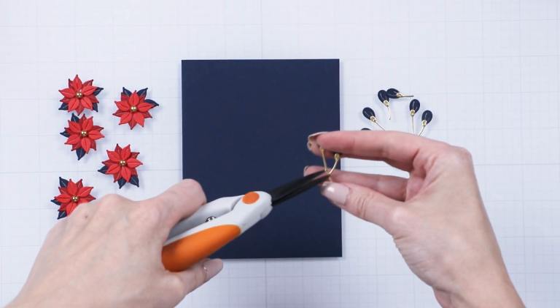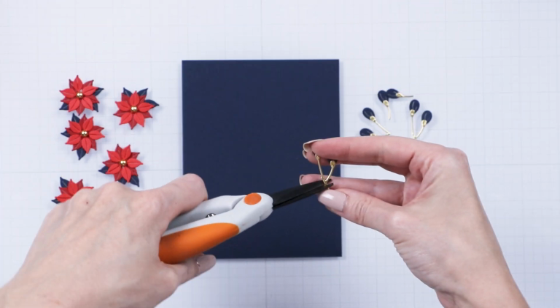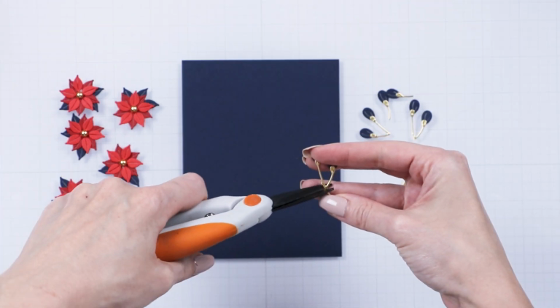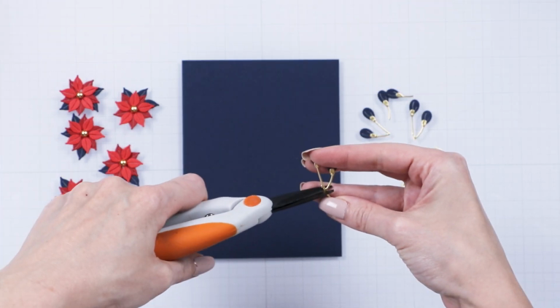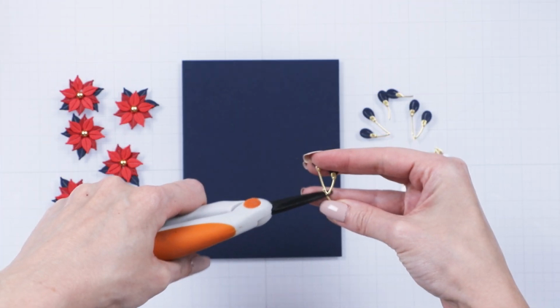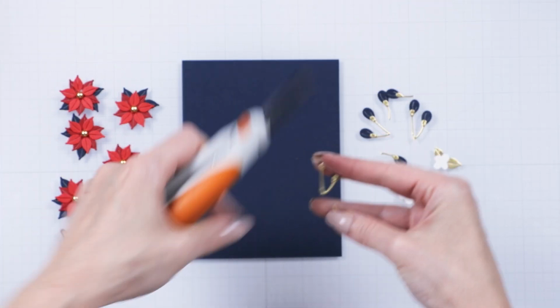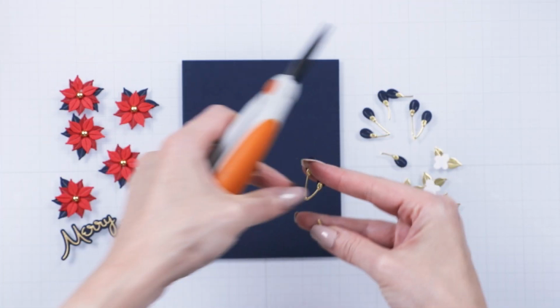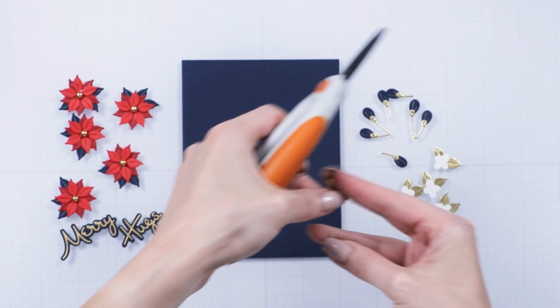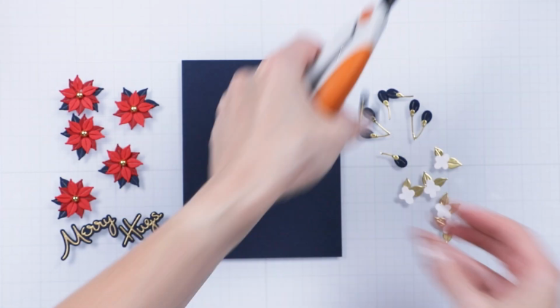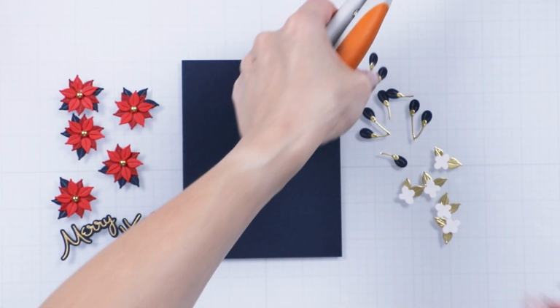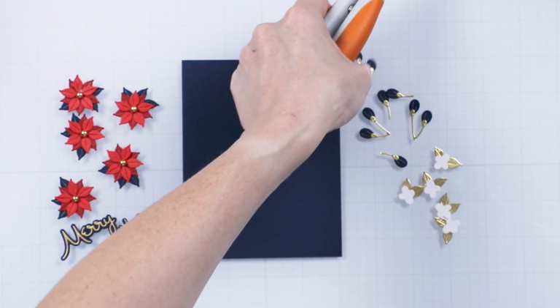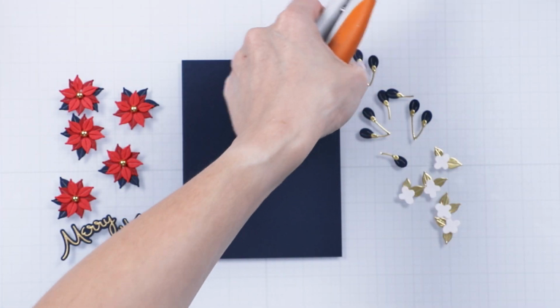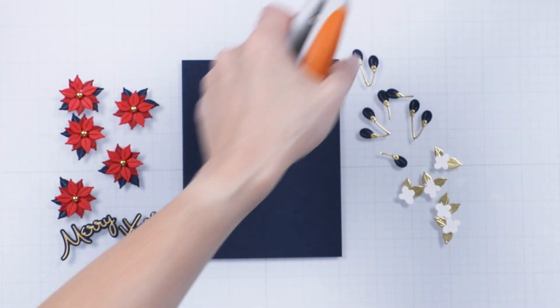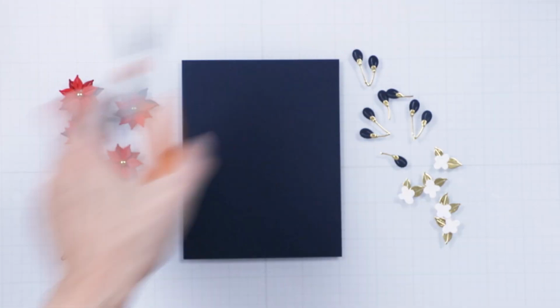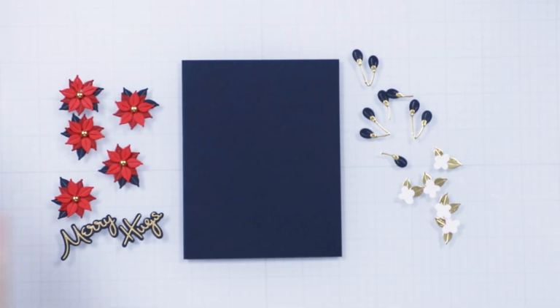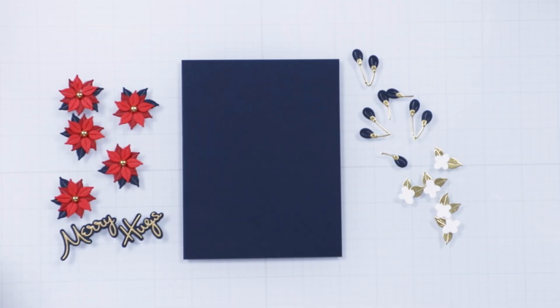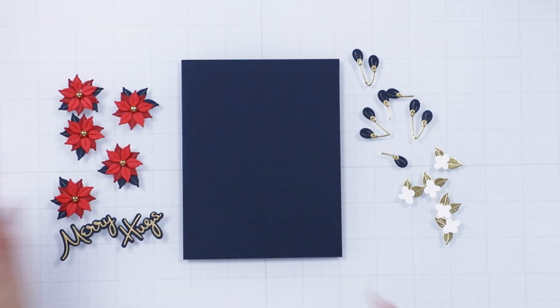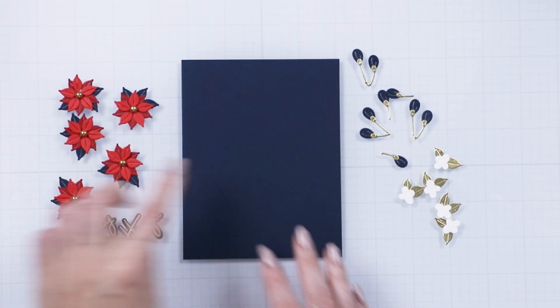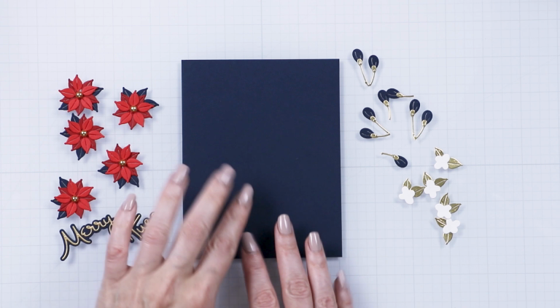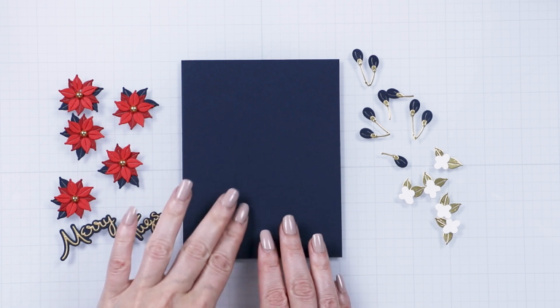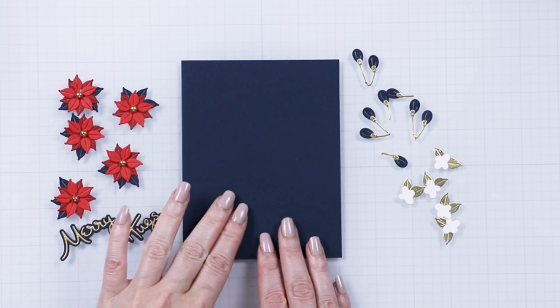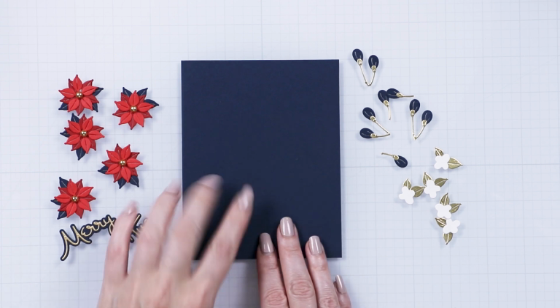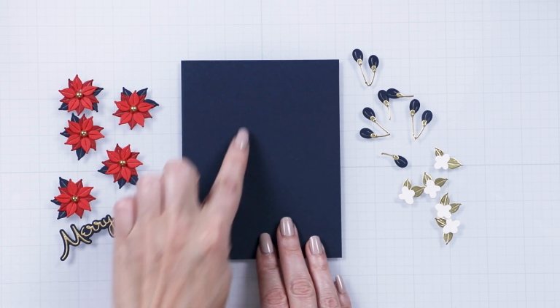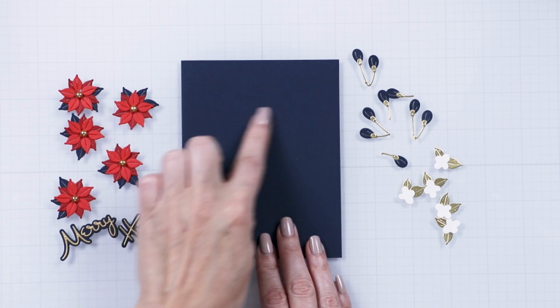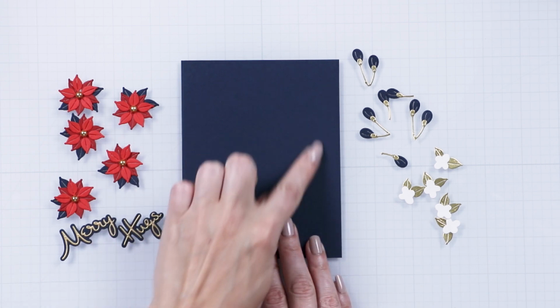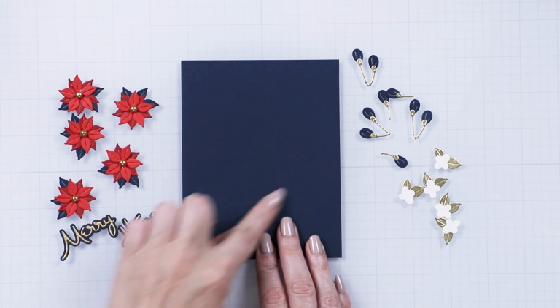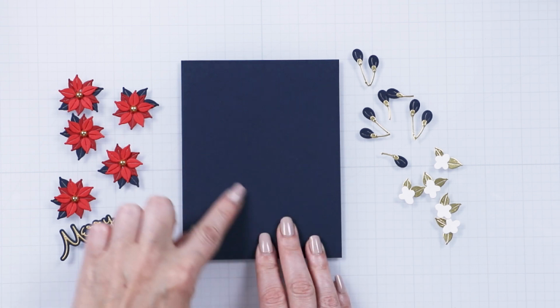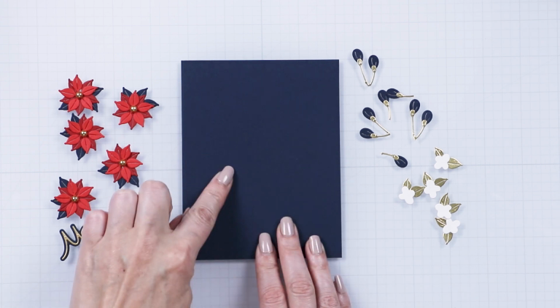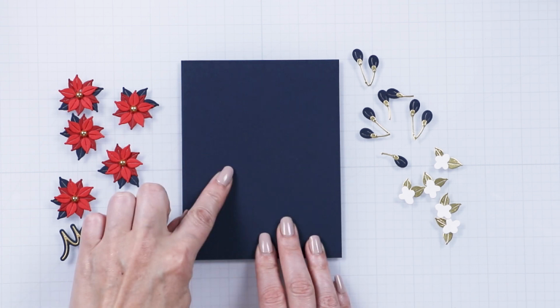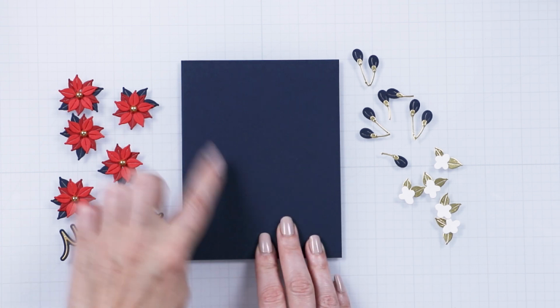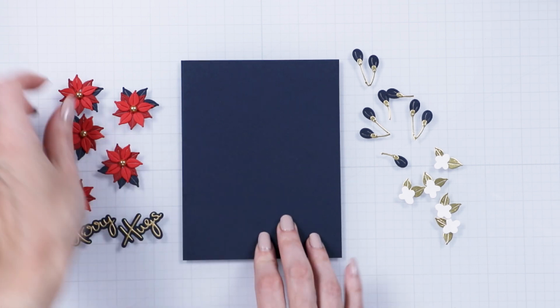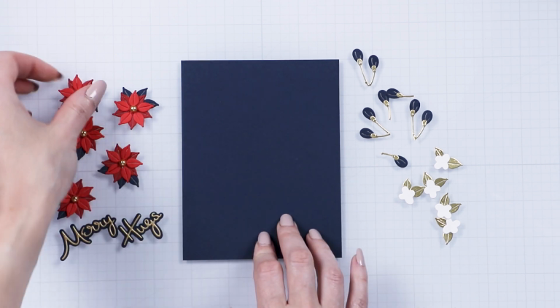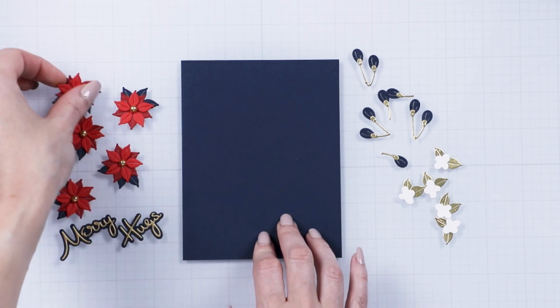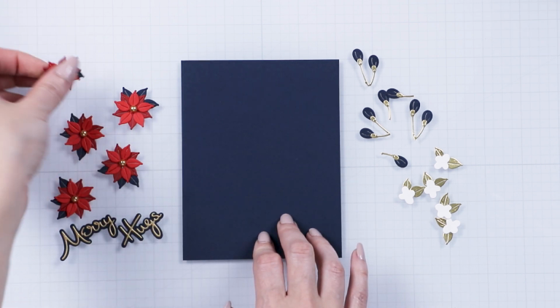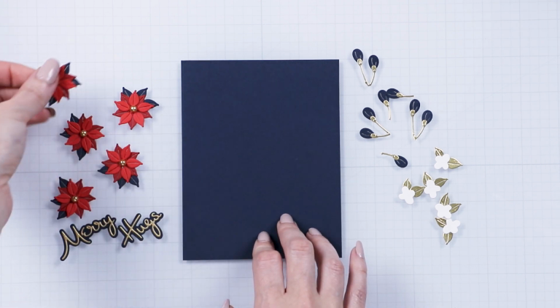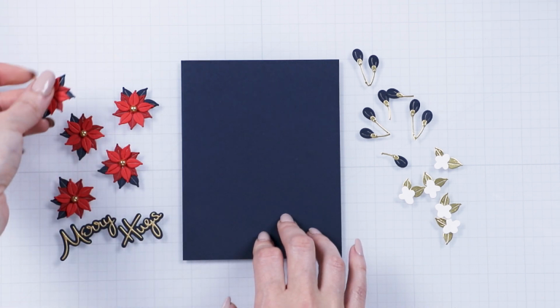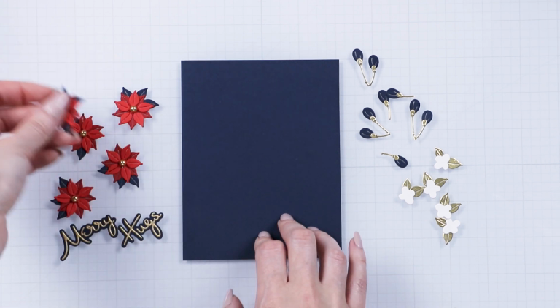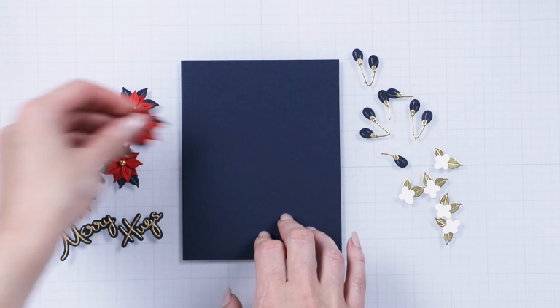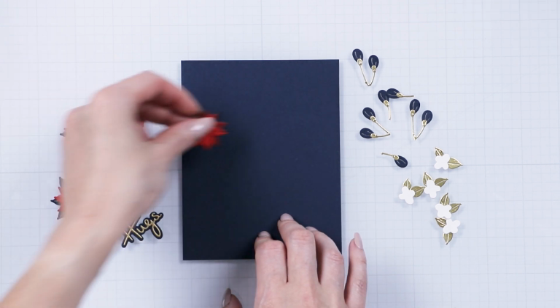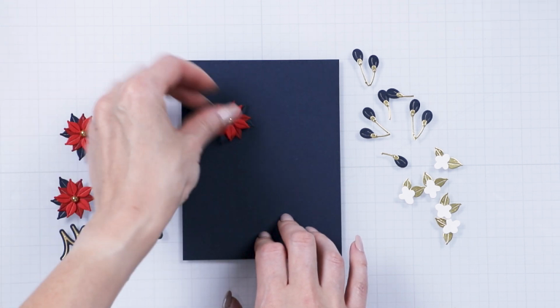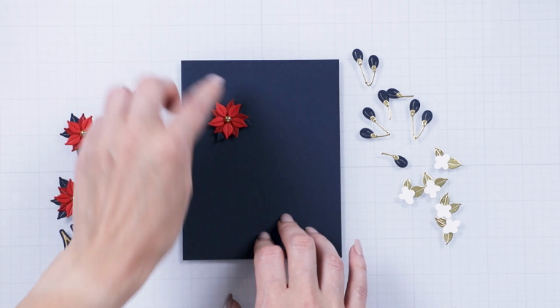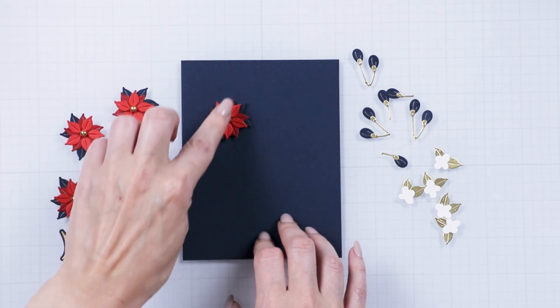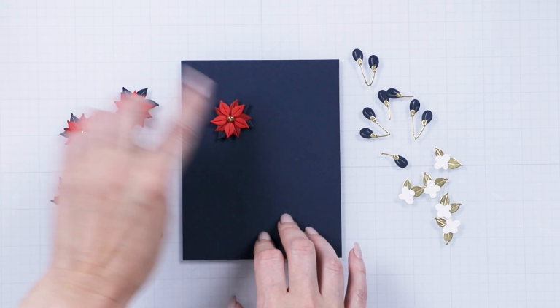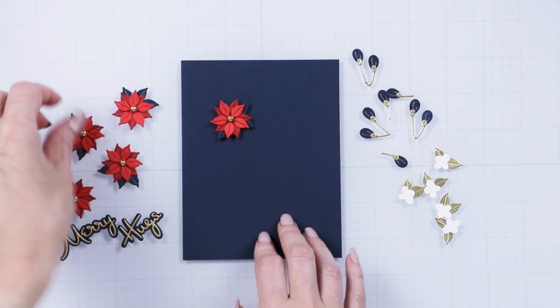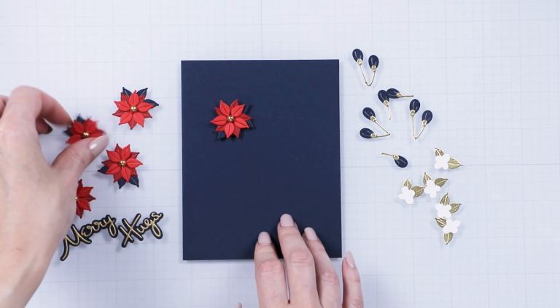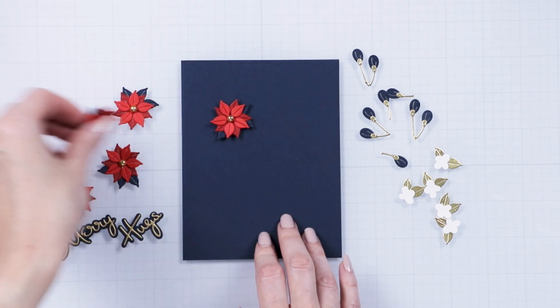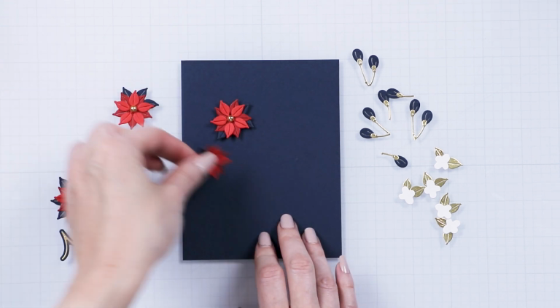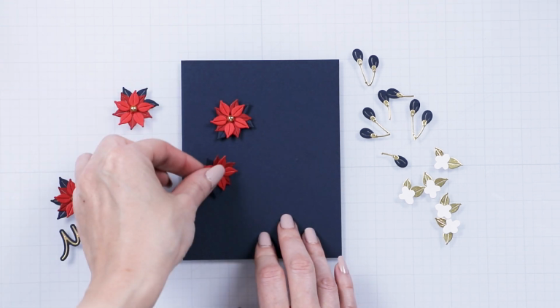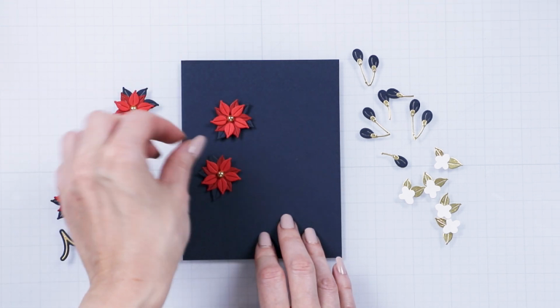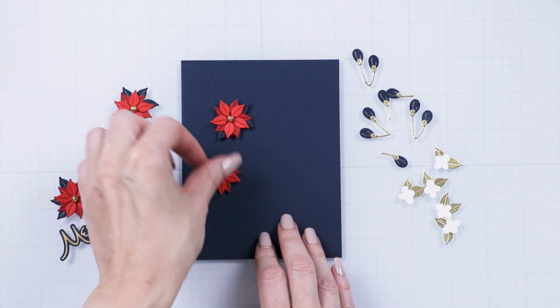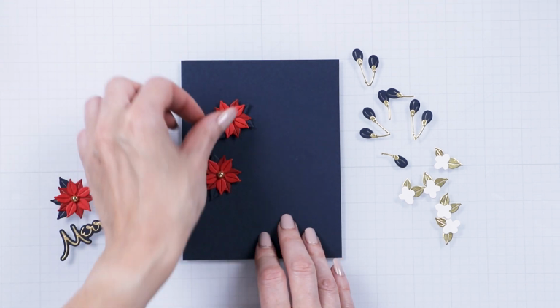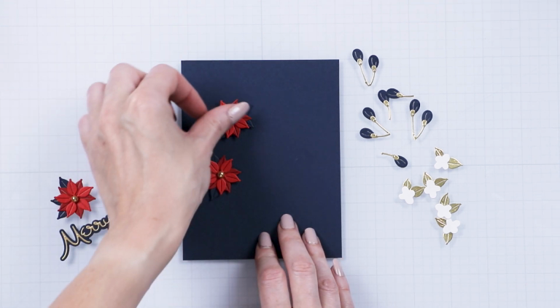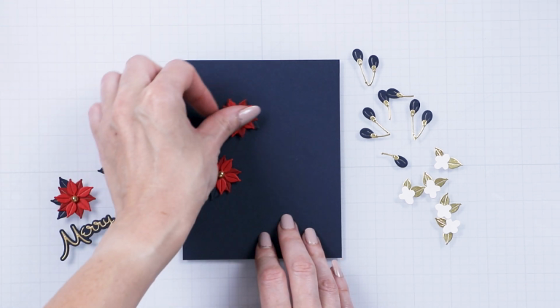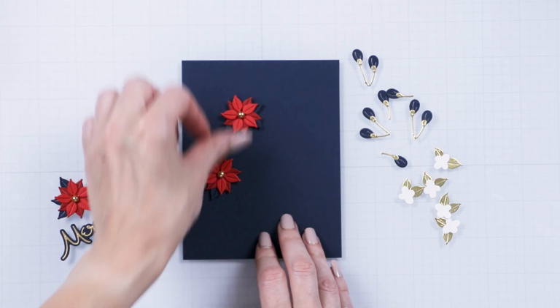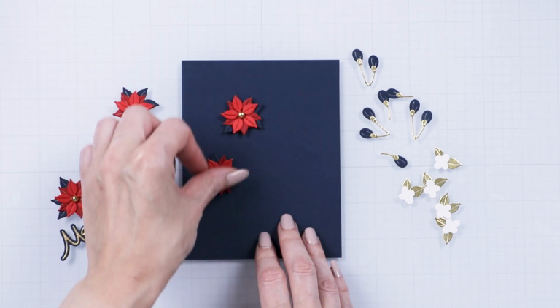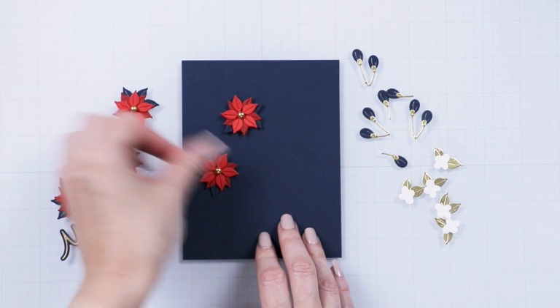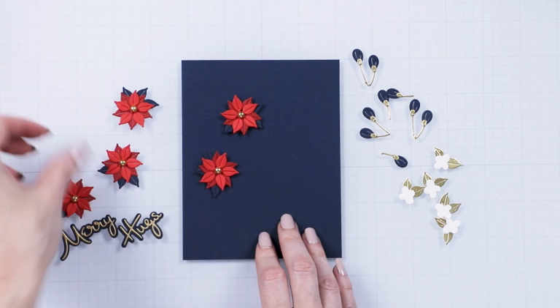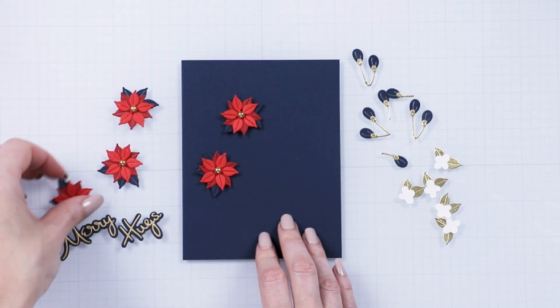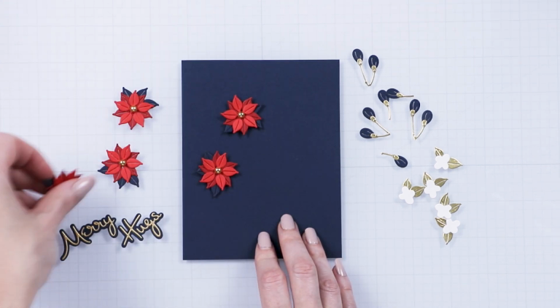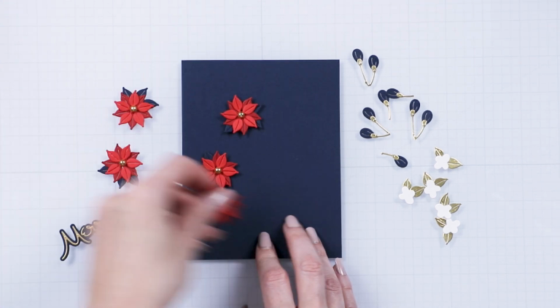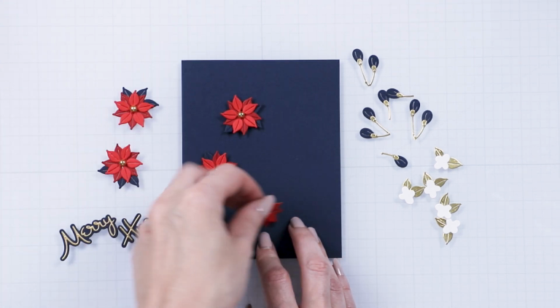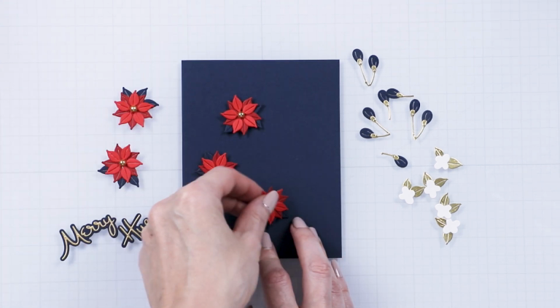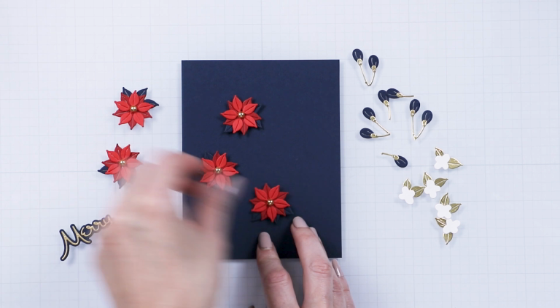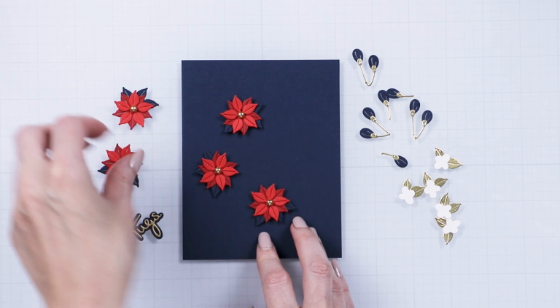Die cut and assemble images as shown. Next, cut the branches apart to create smaller elements for our card.